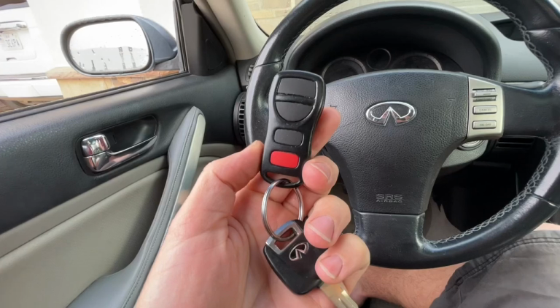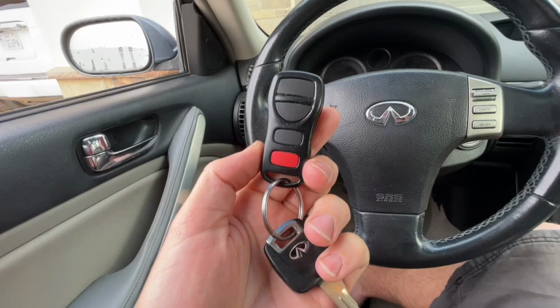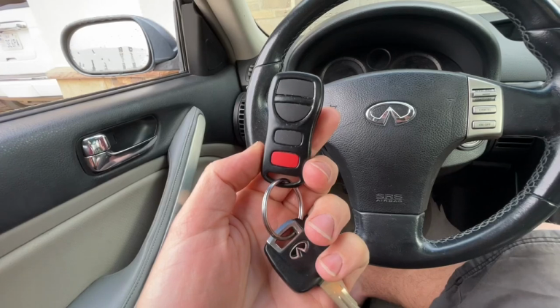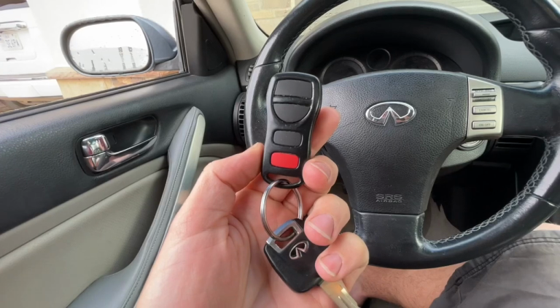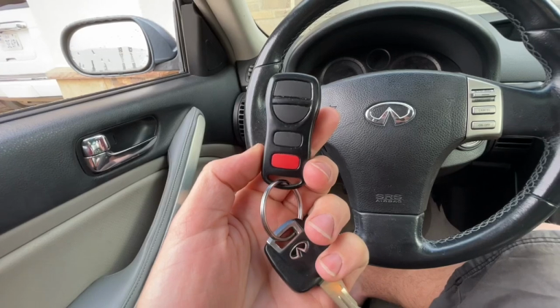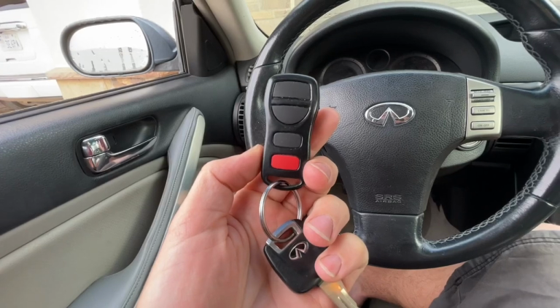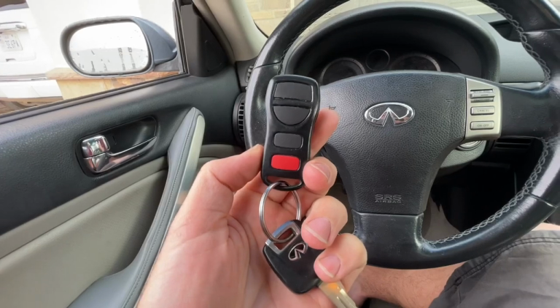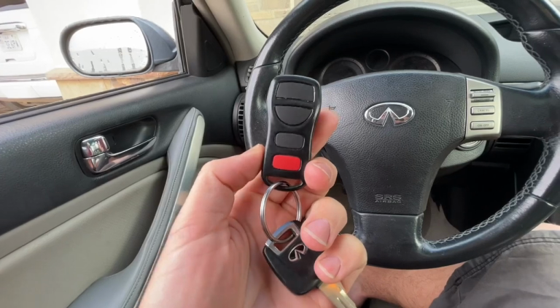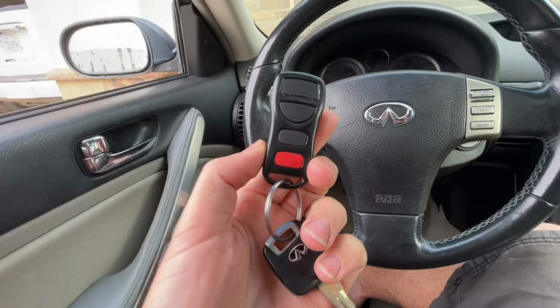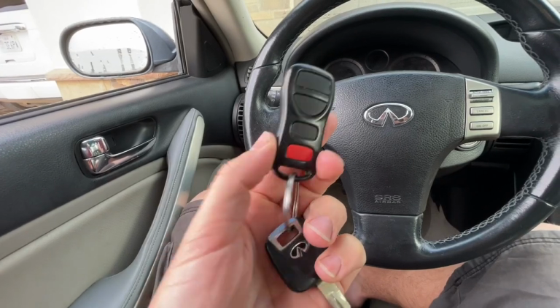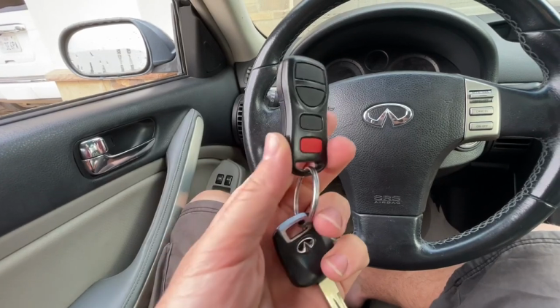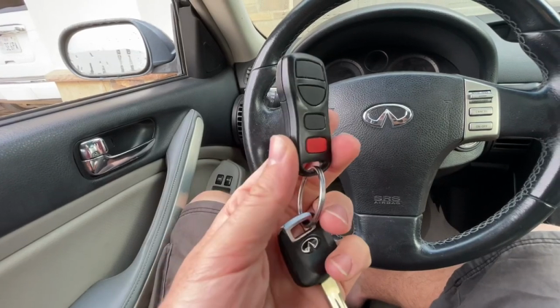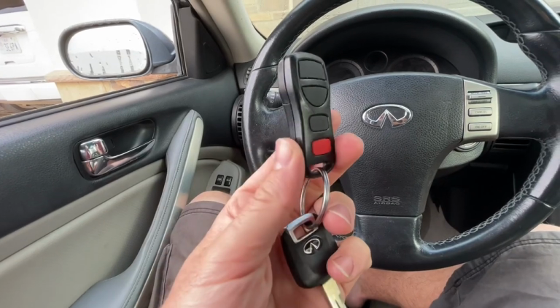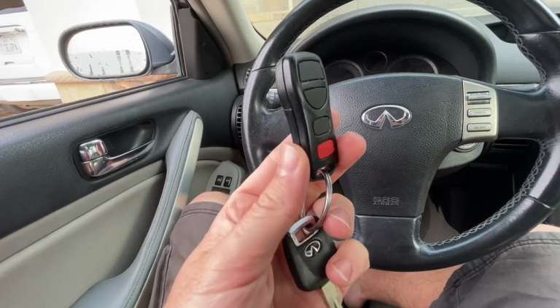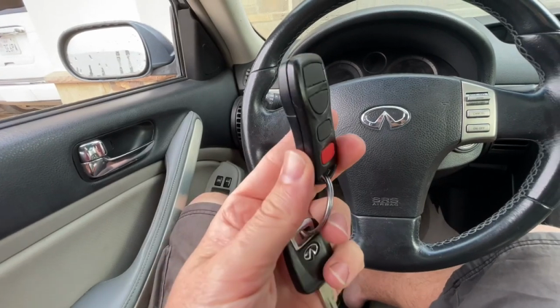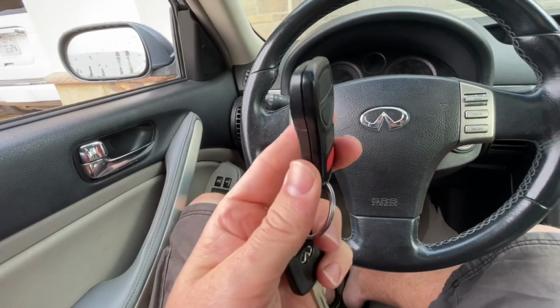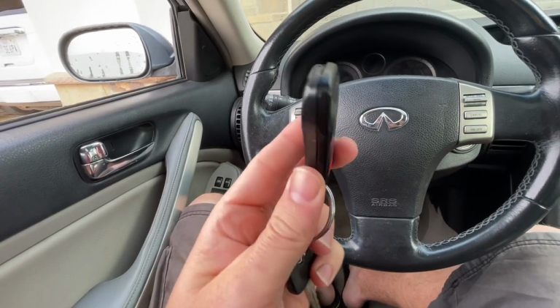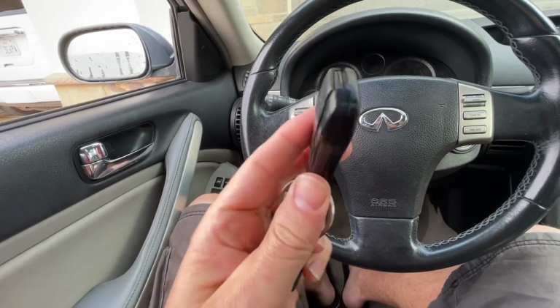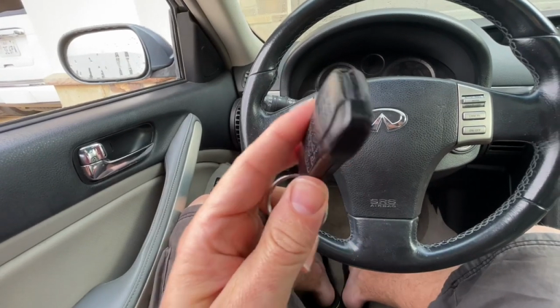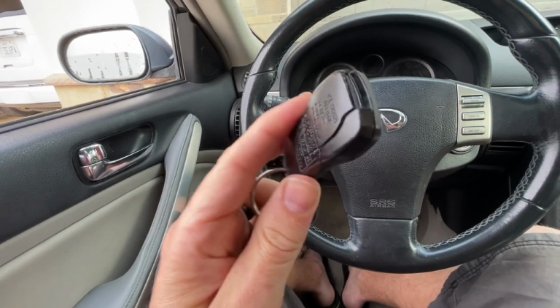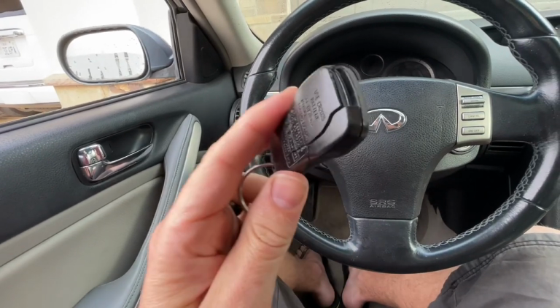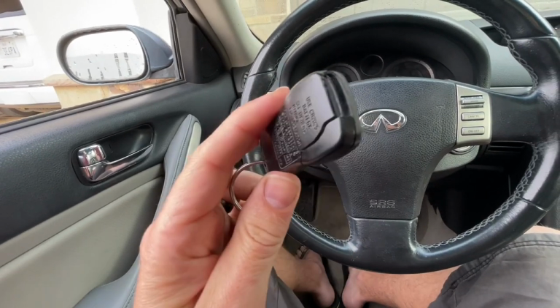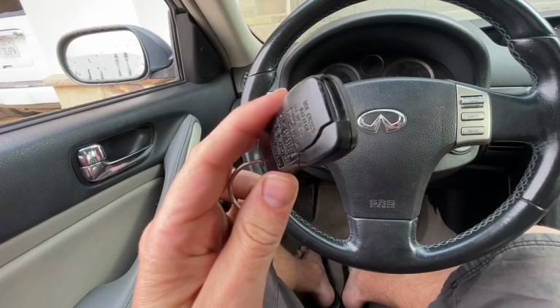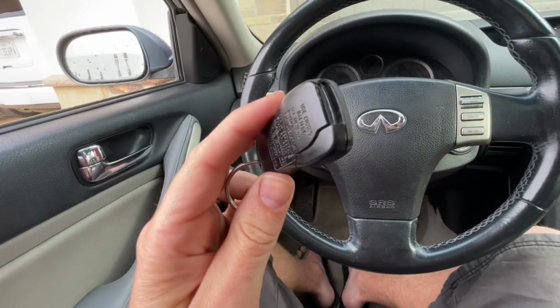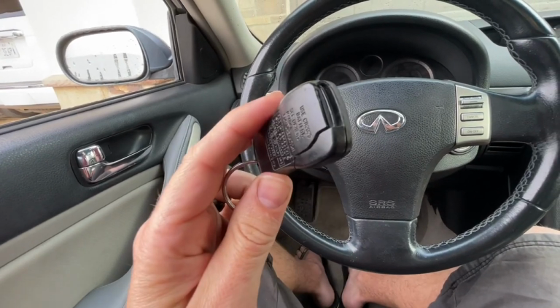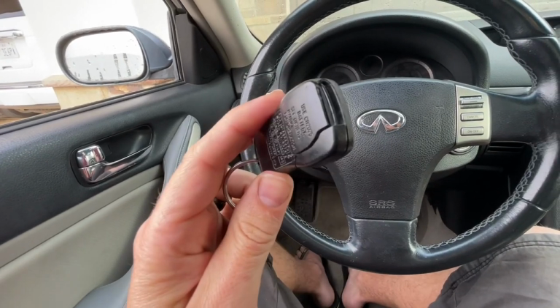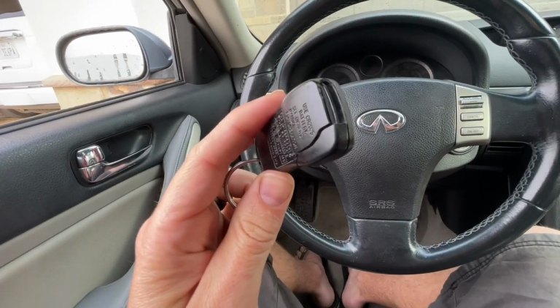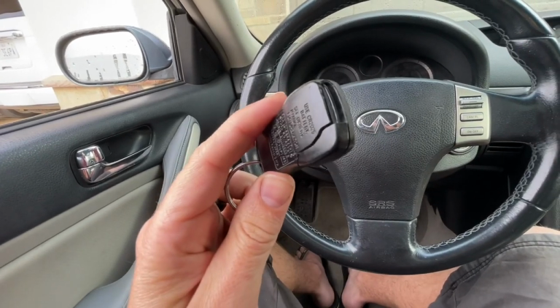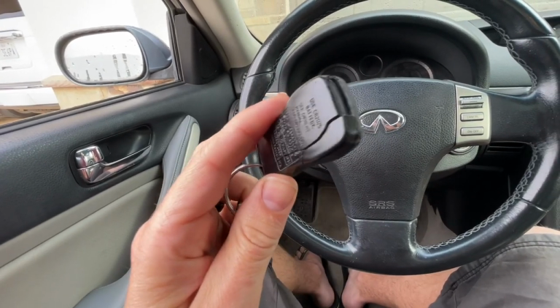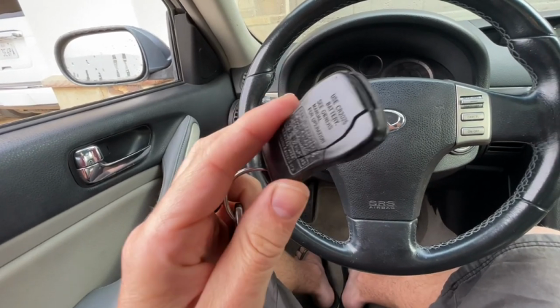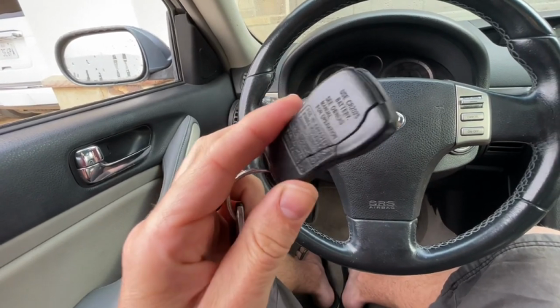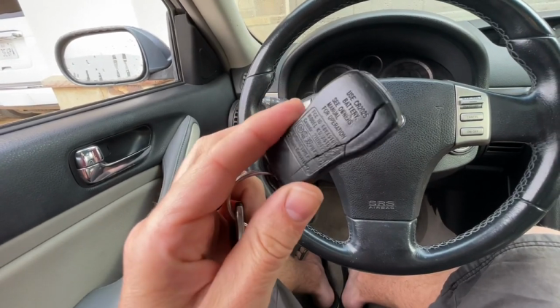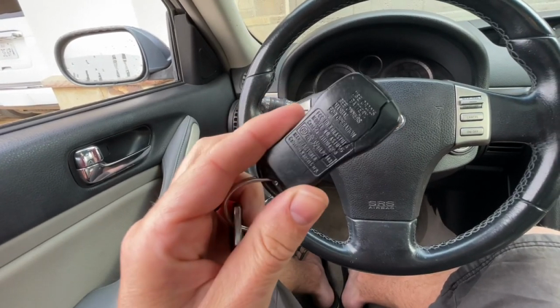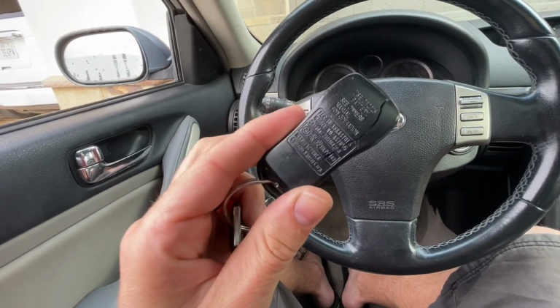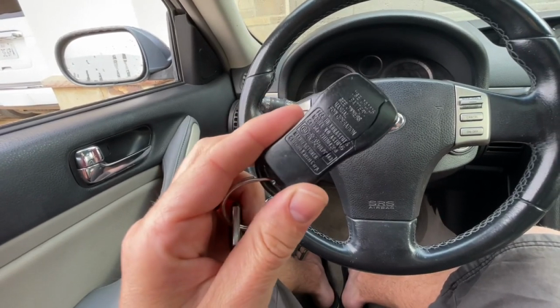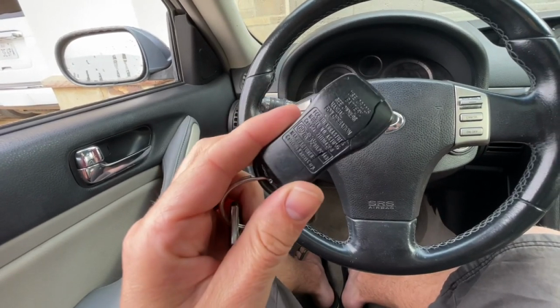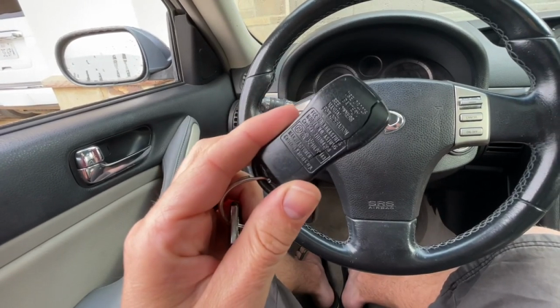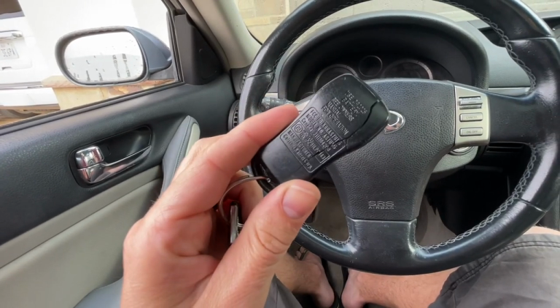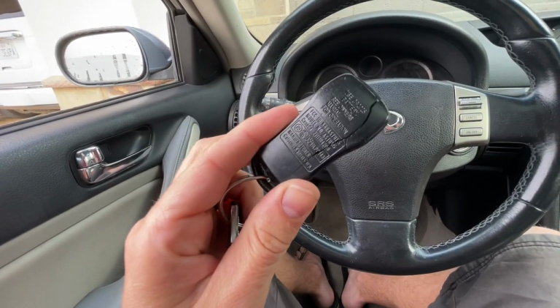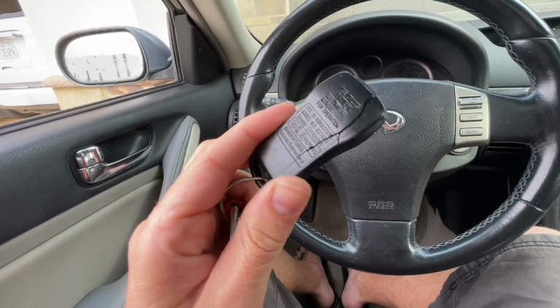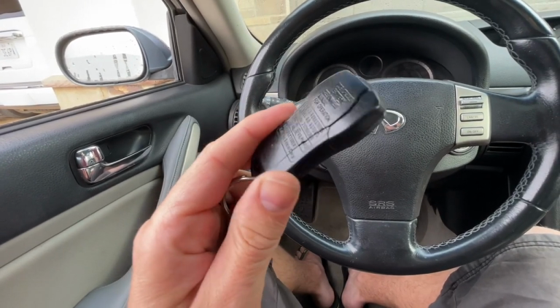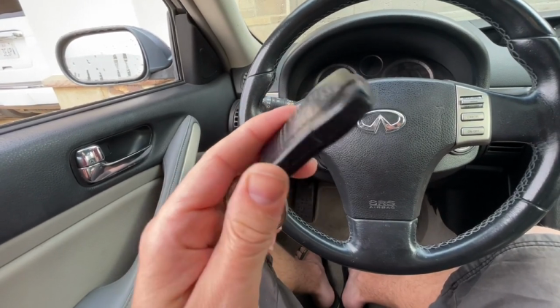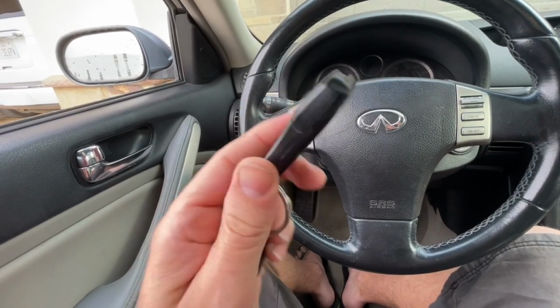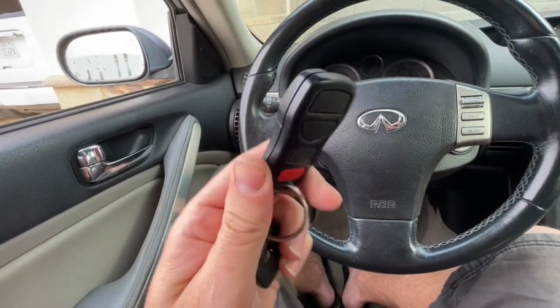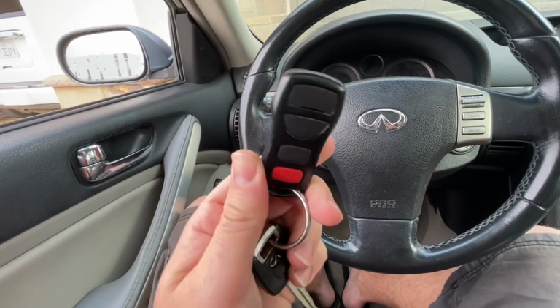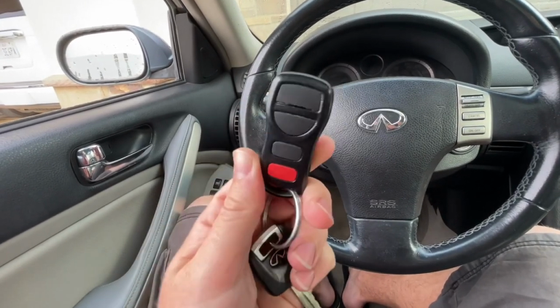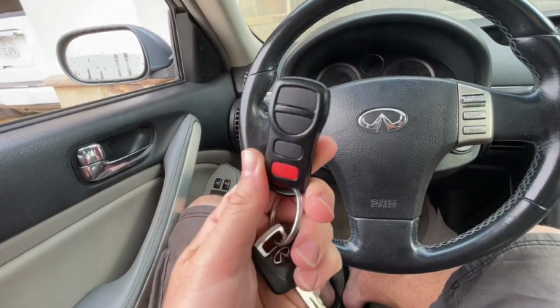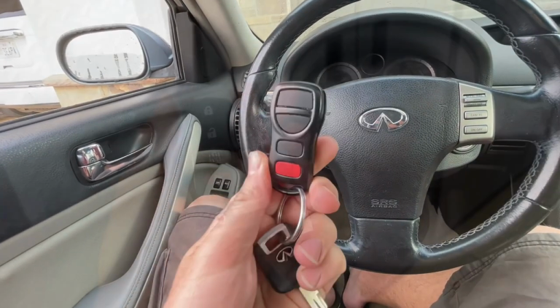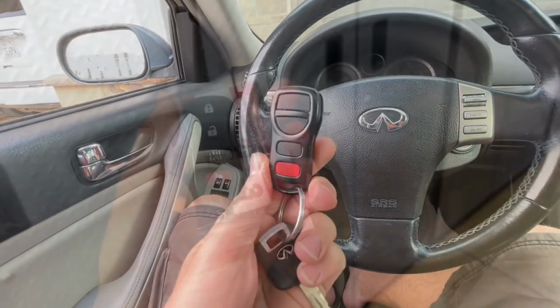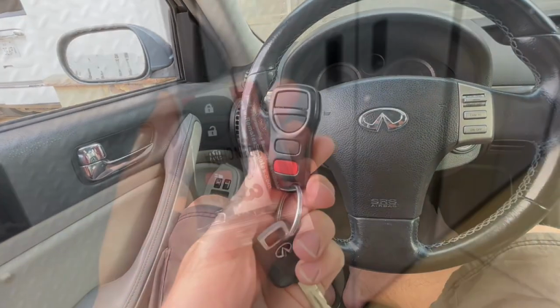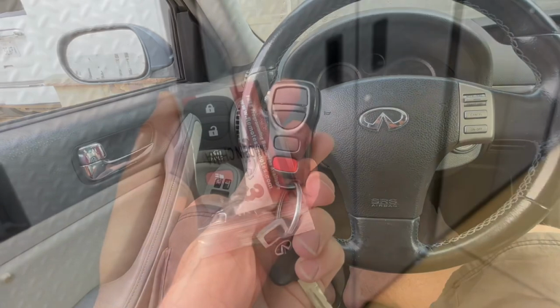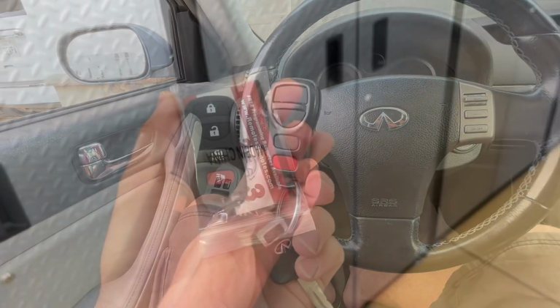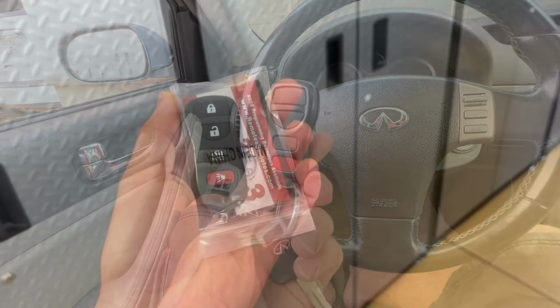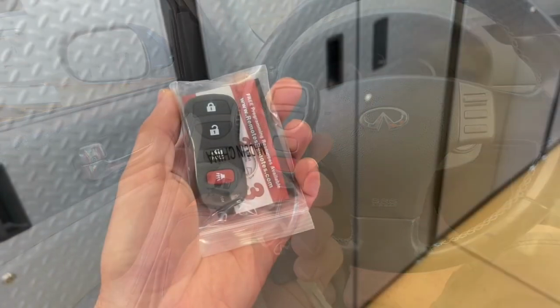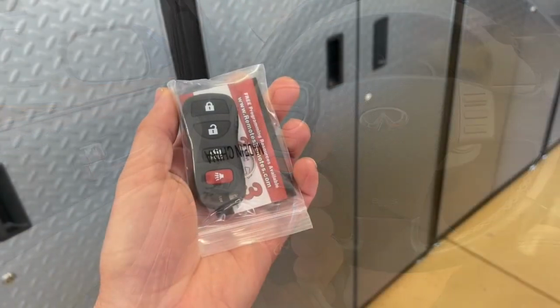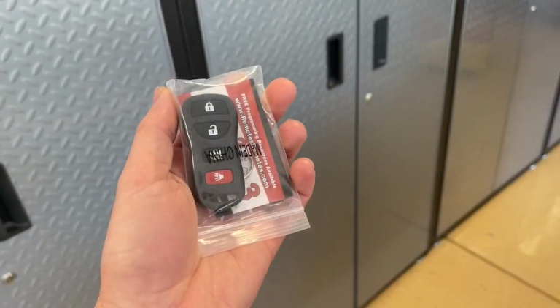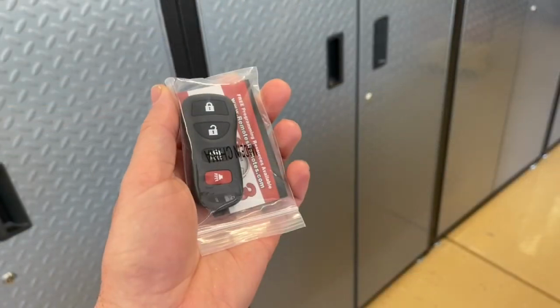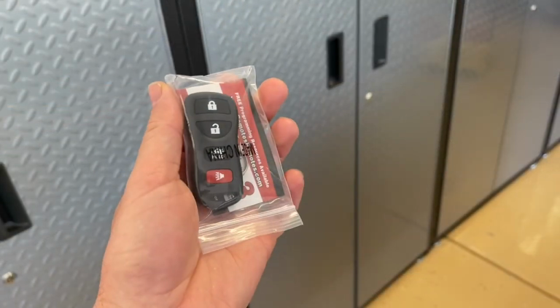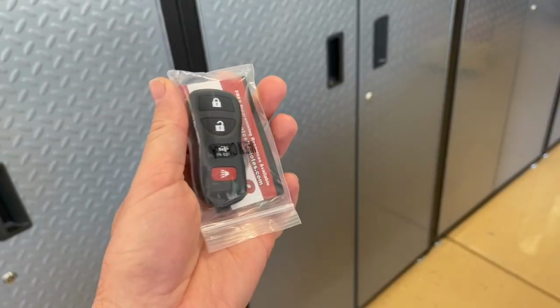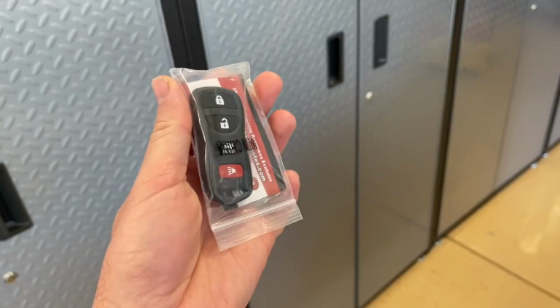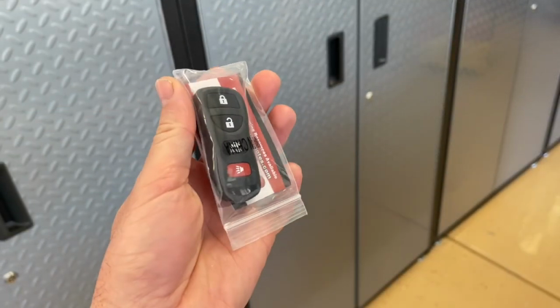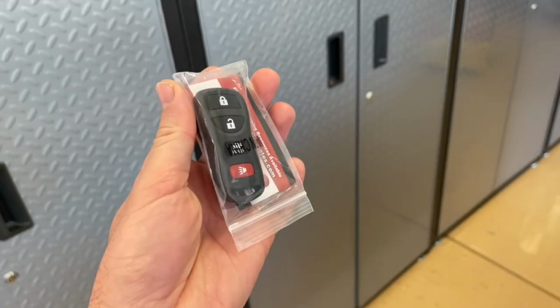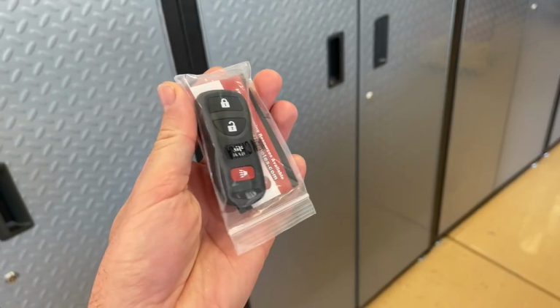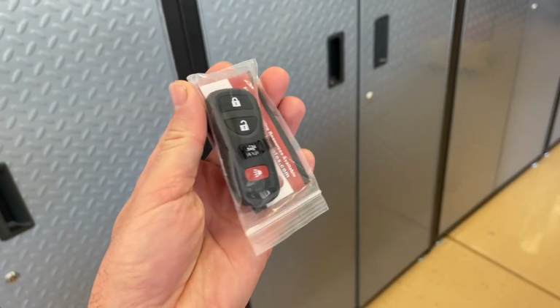Hey guys, Danny Johnson here, and the keyless entry for my Infiniti G35 is shot — it's cracked, it's broken, so I got a new one.